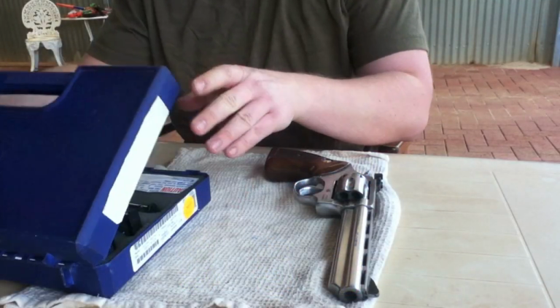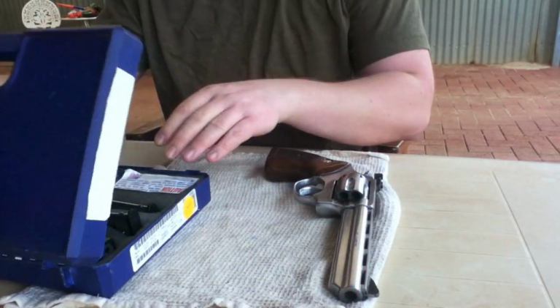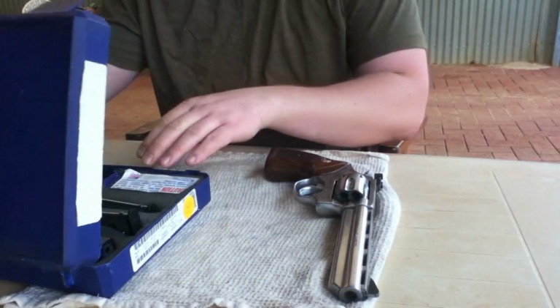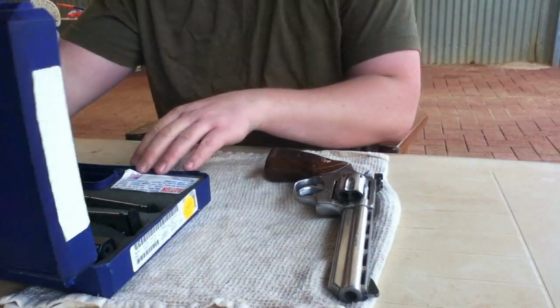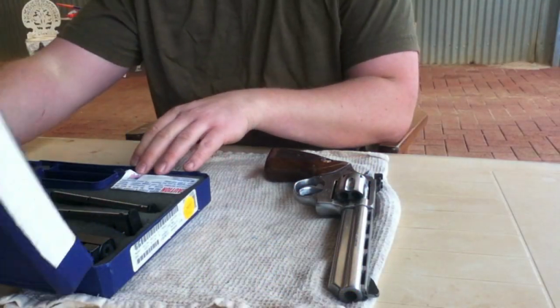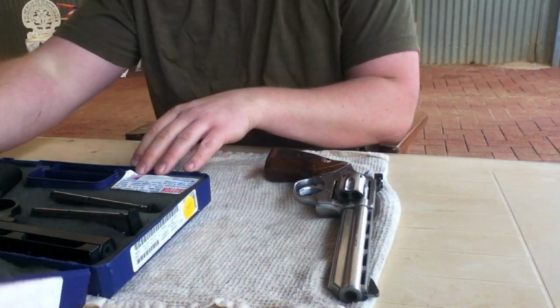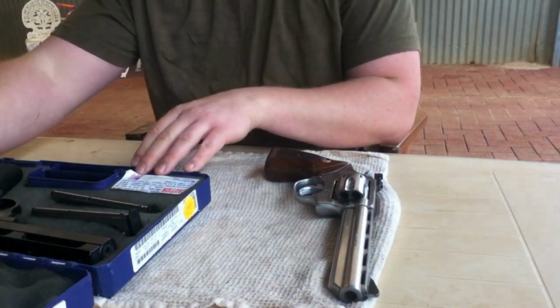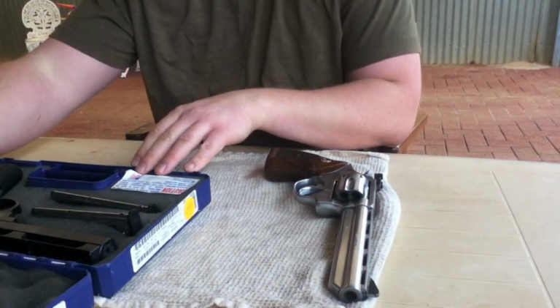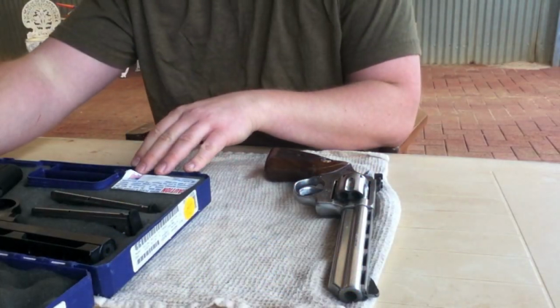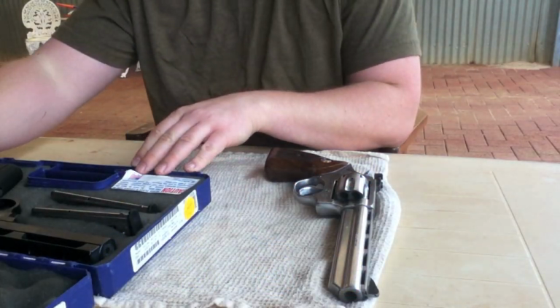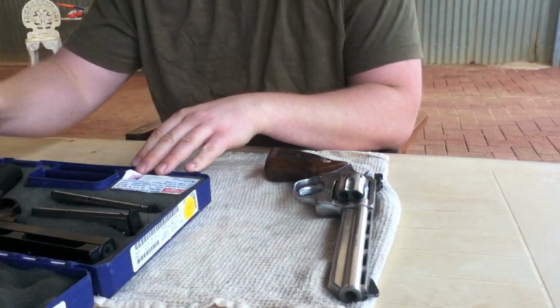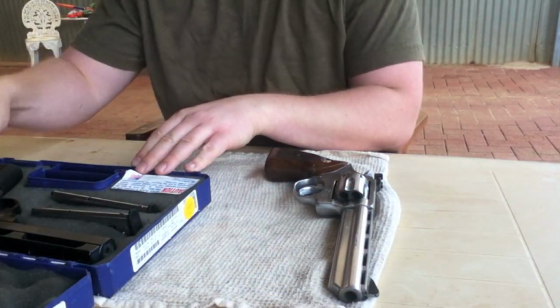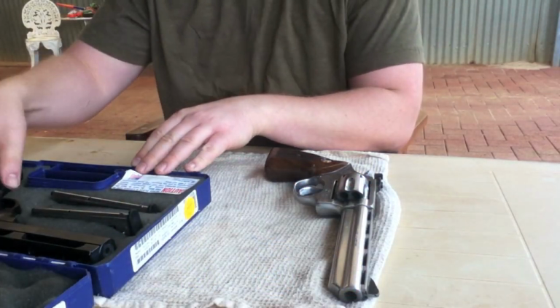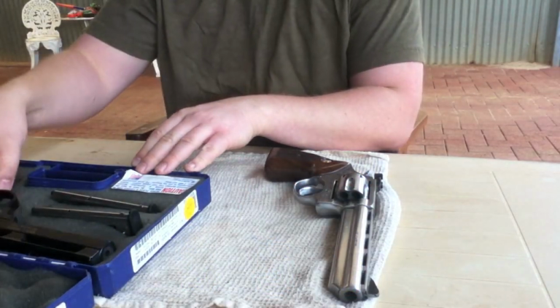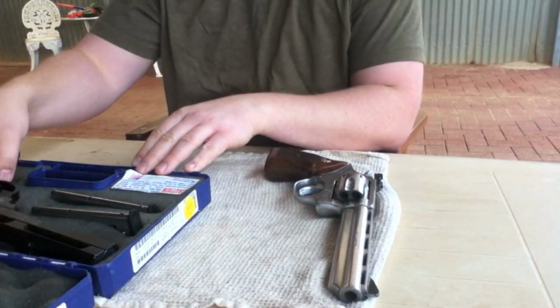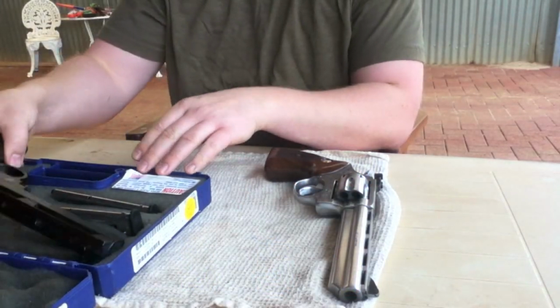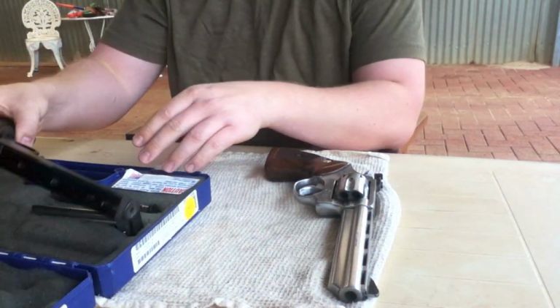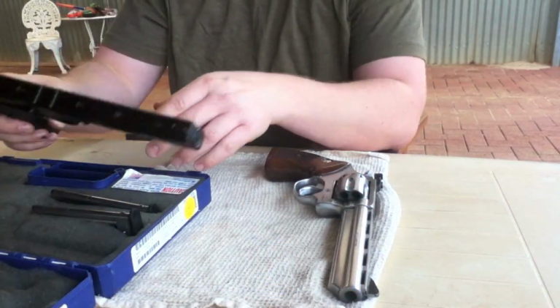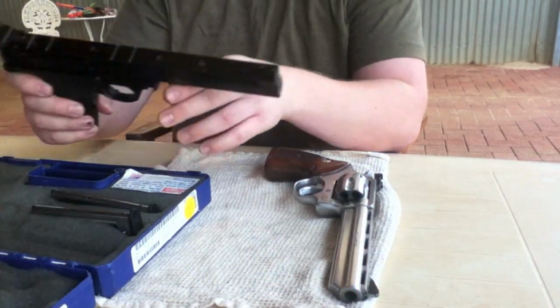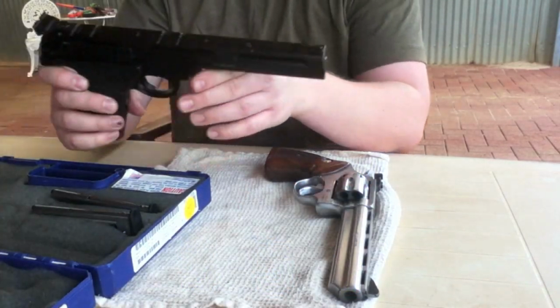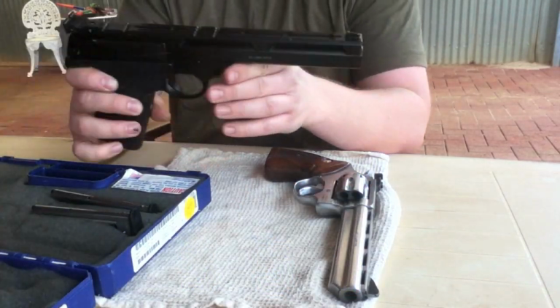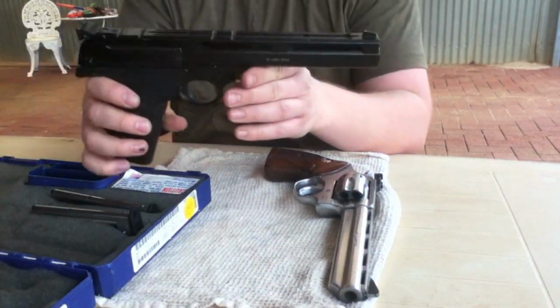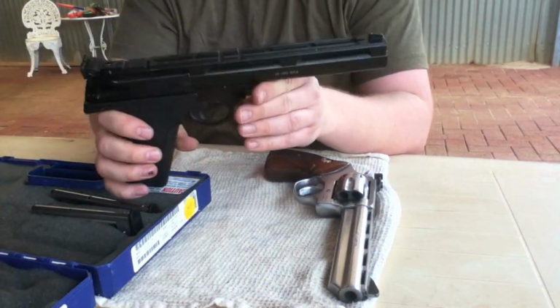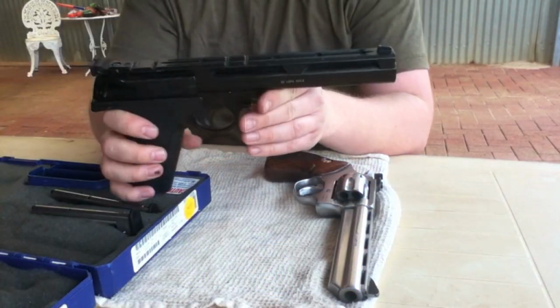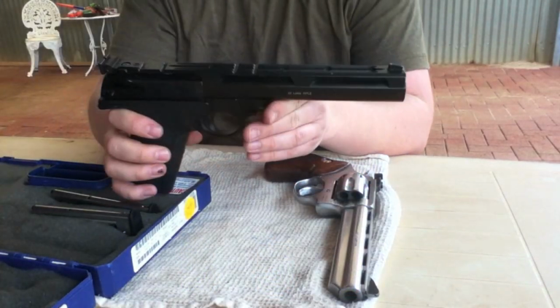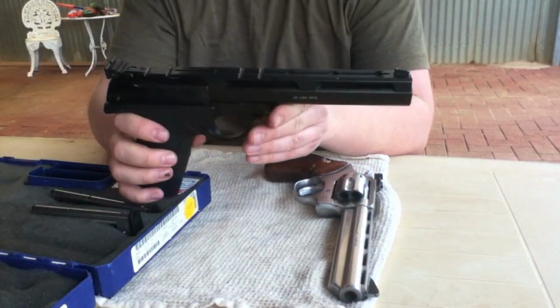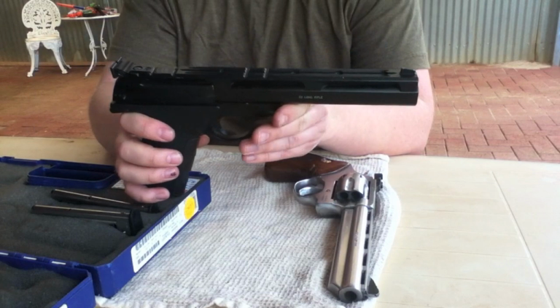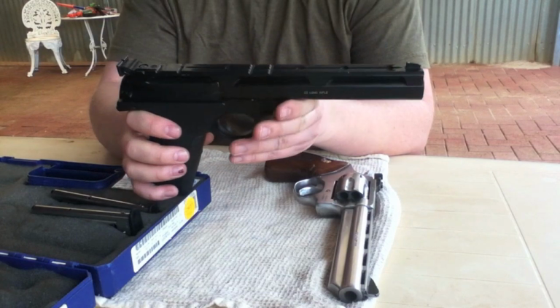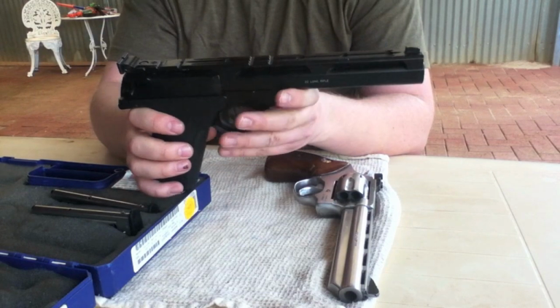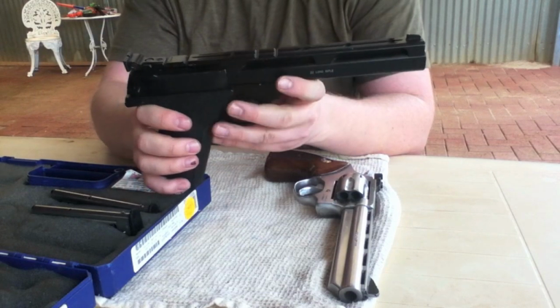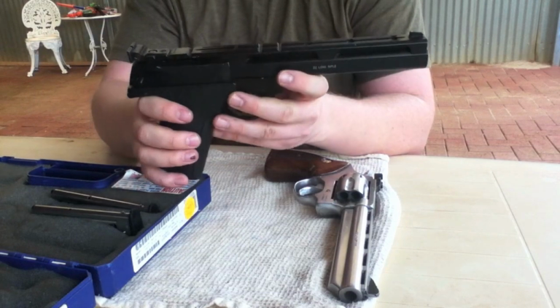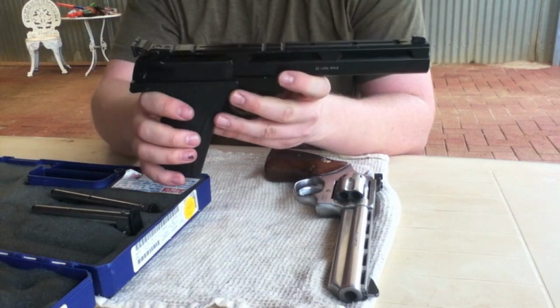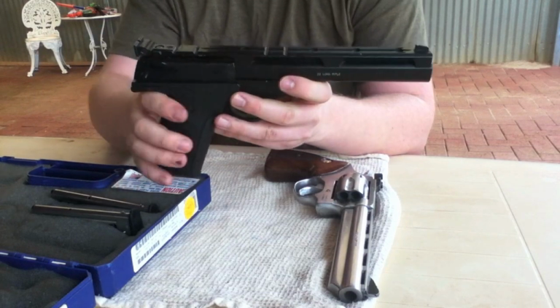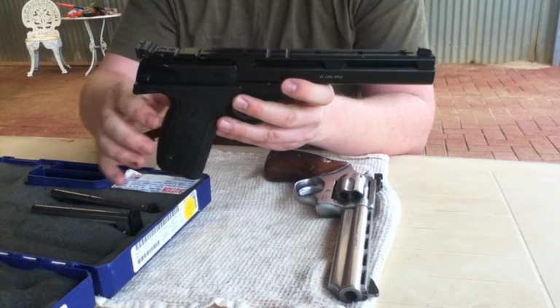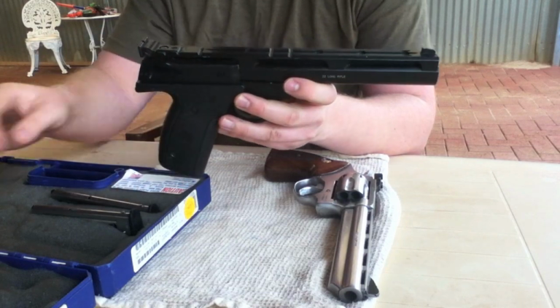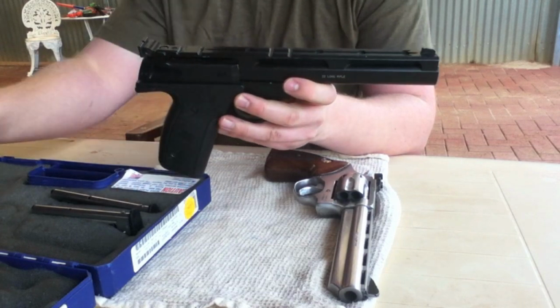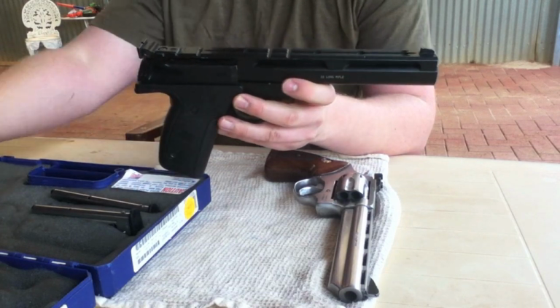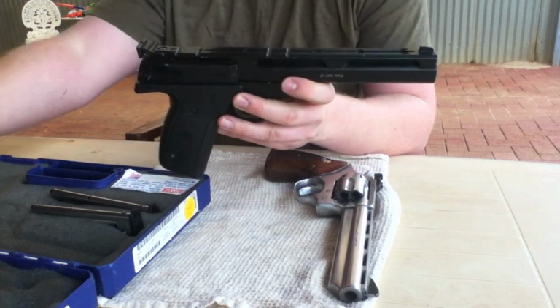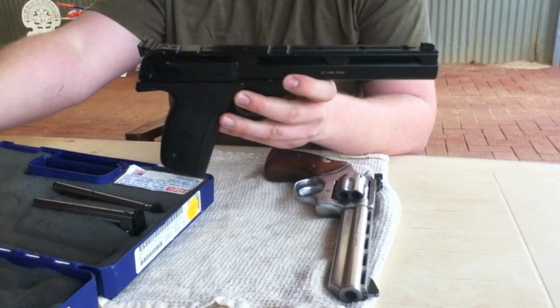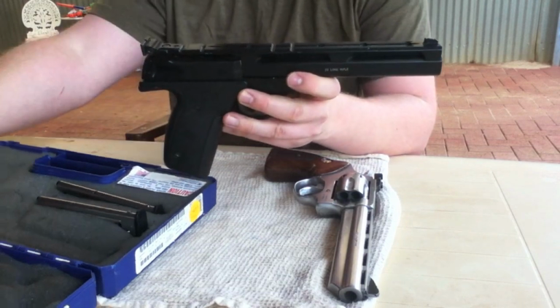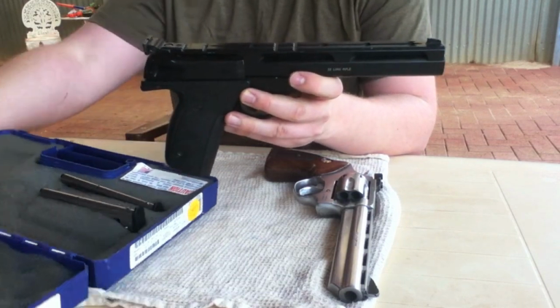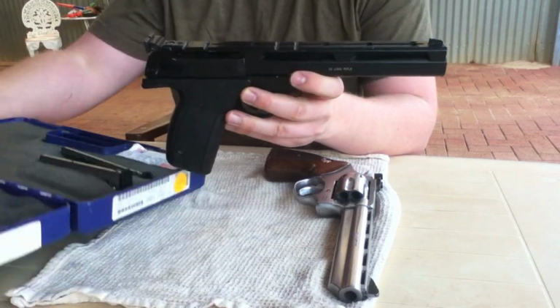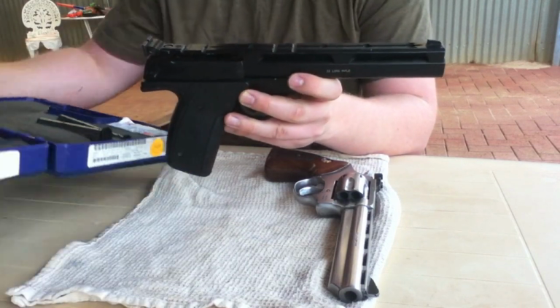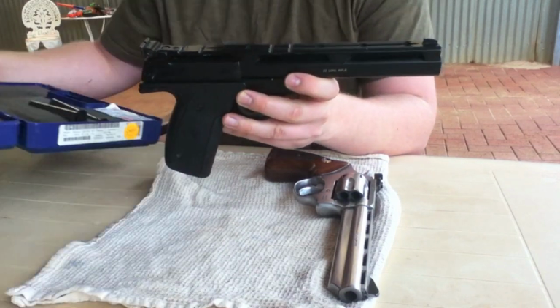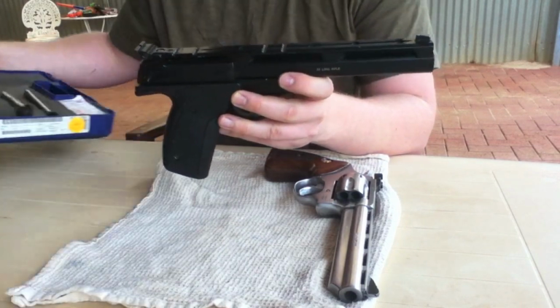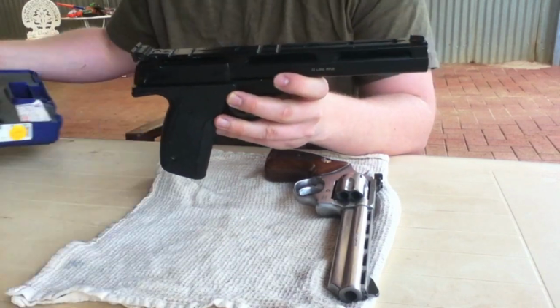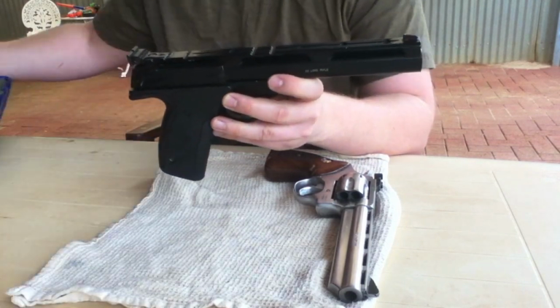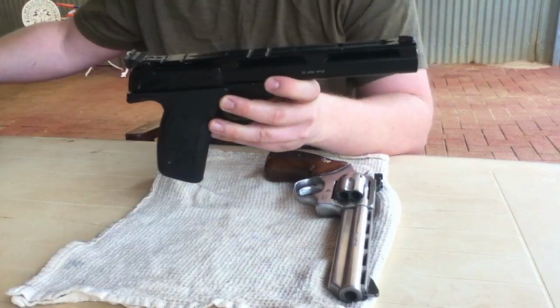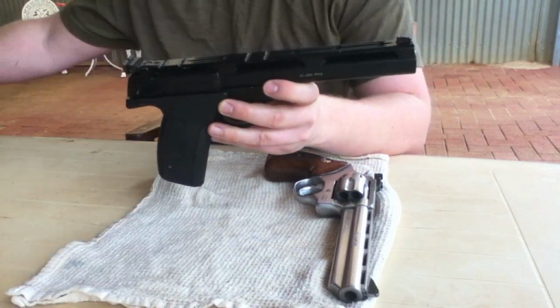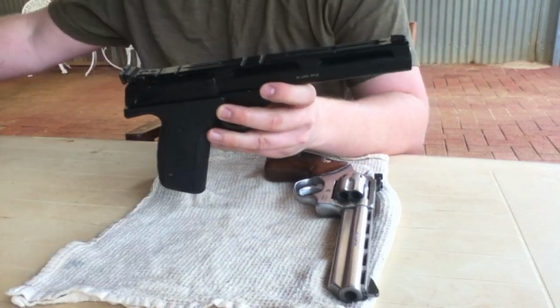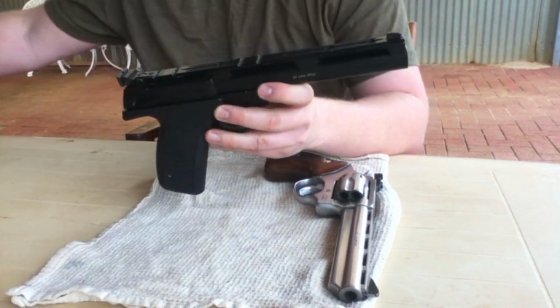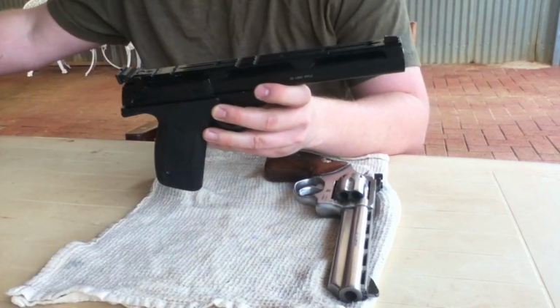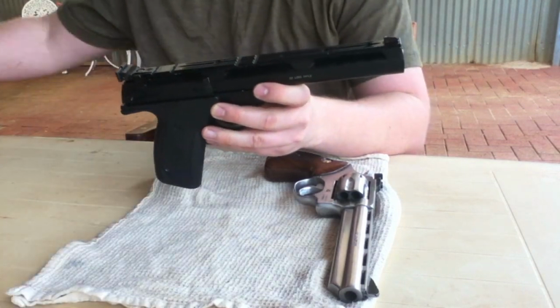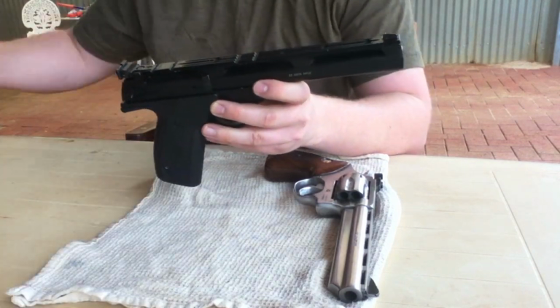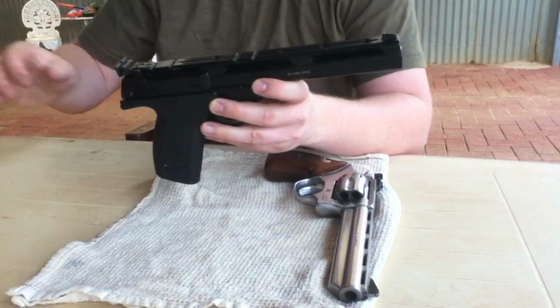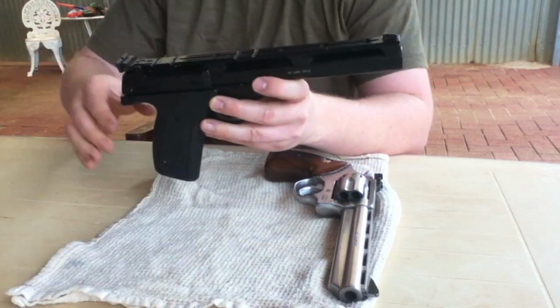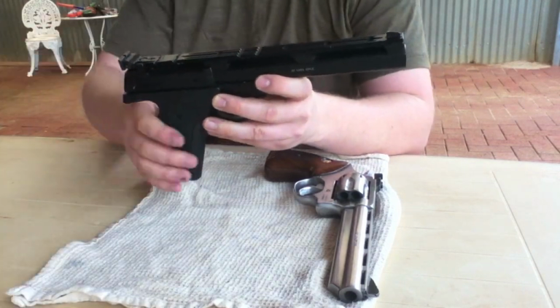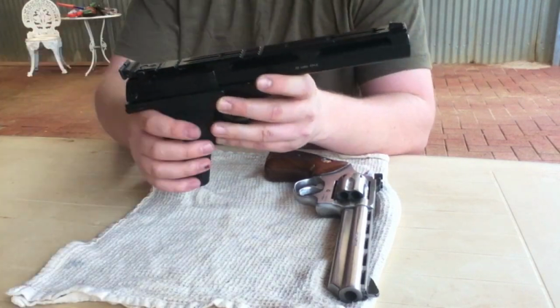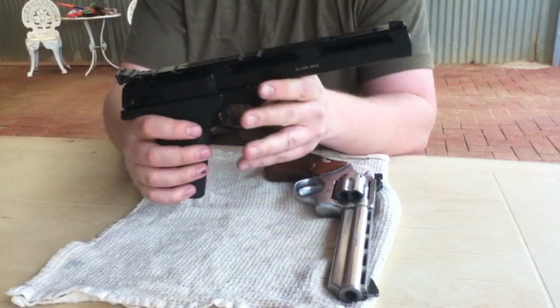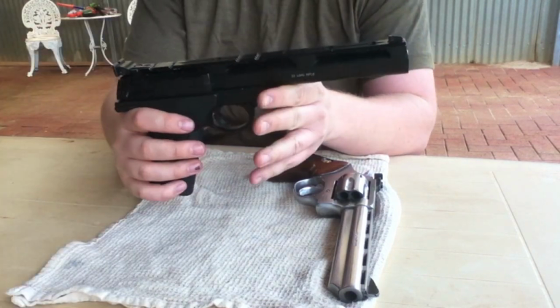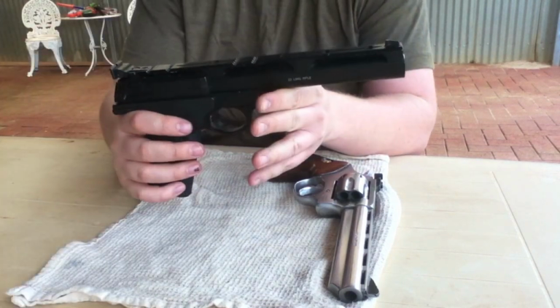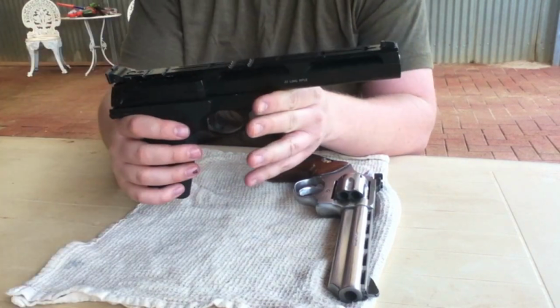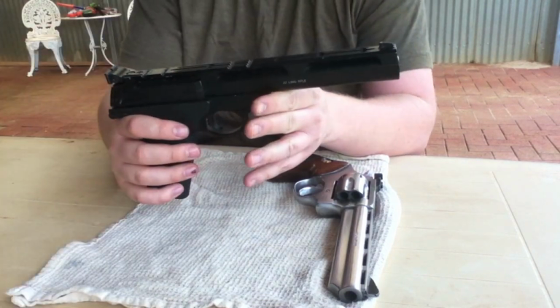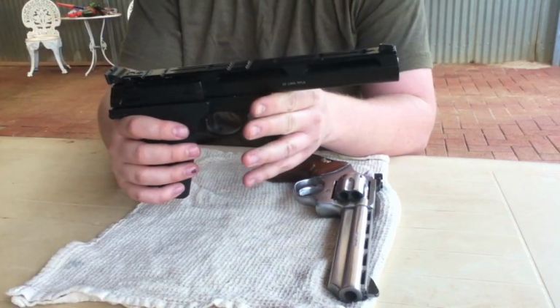Hello. Today I've got my model 22A-1 Smith & Wesson pistol out. We're going to do a field strip on it.